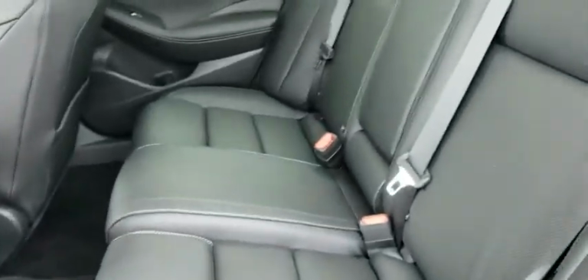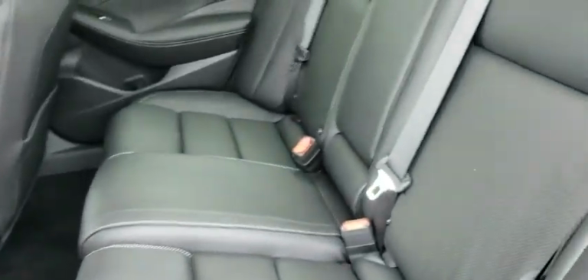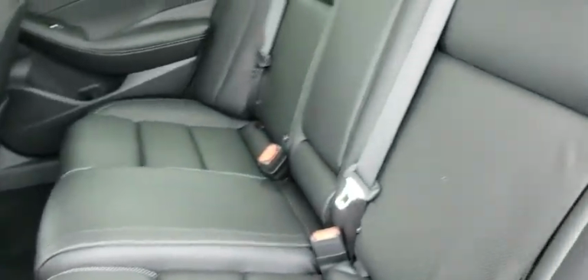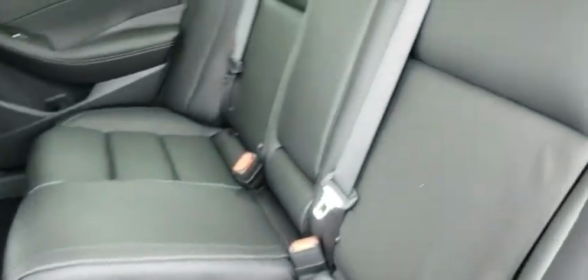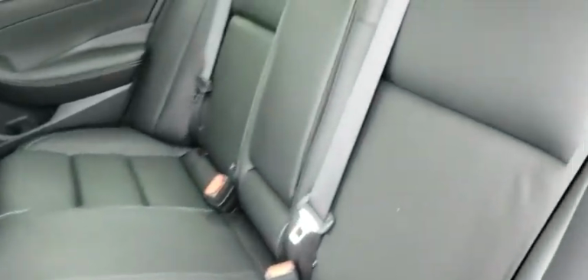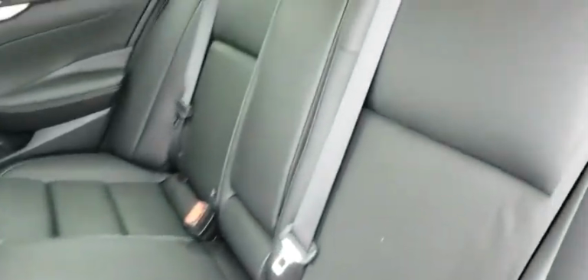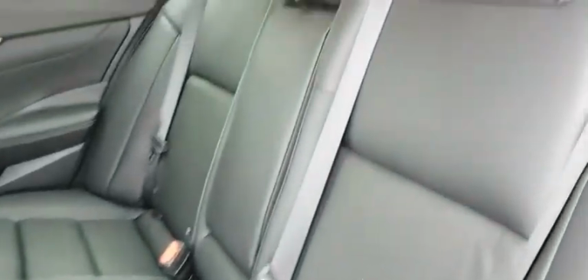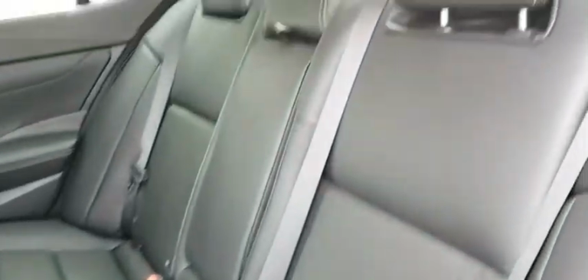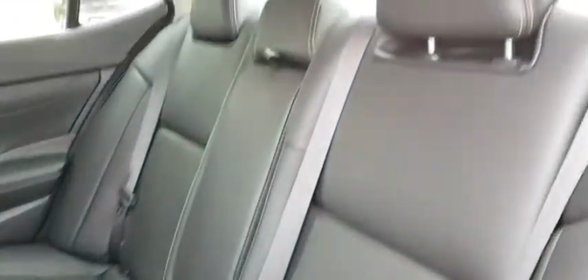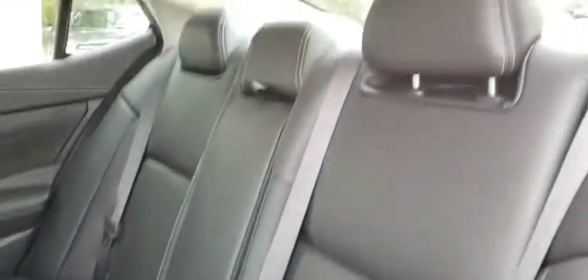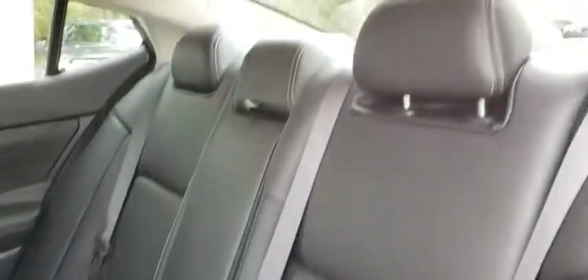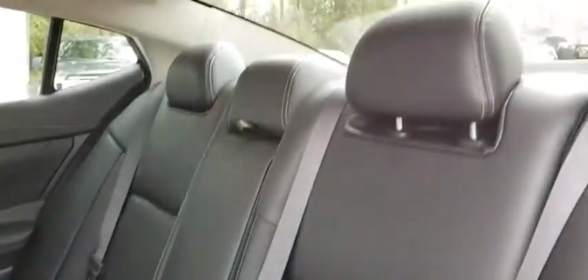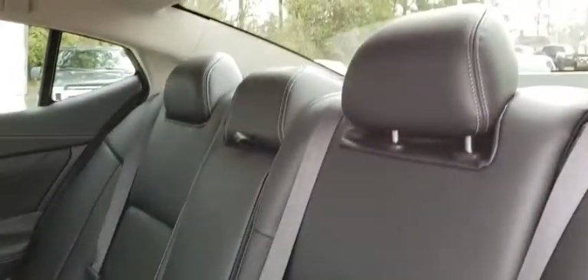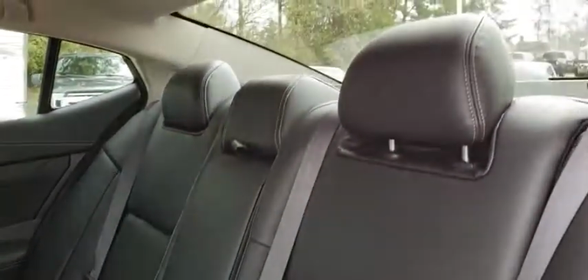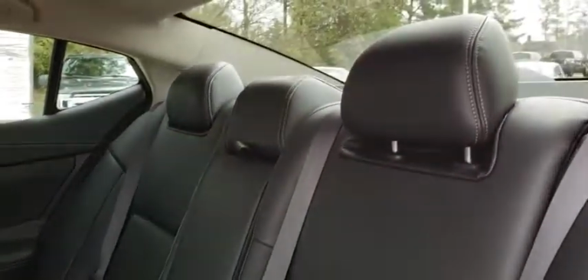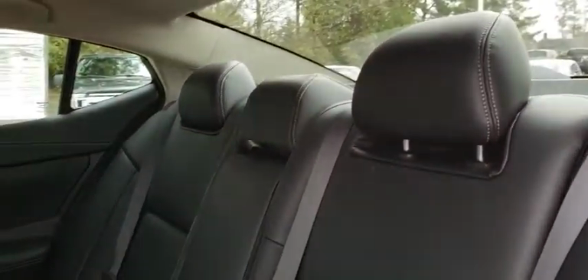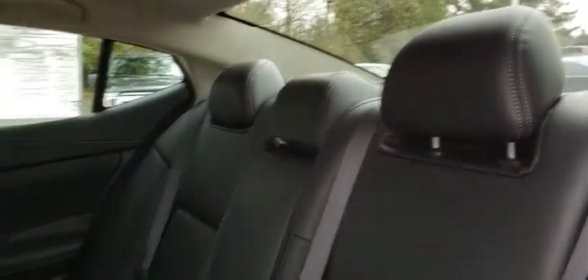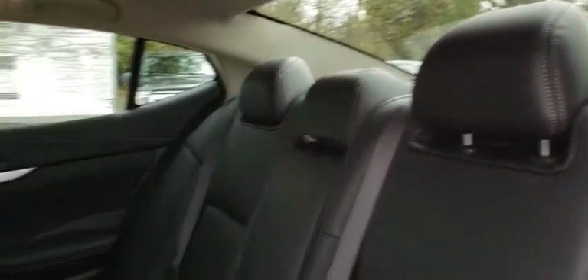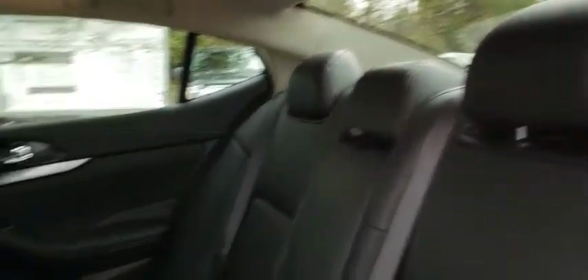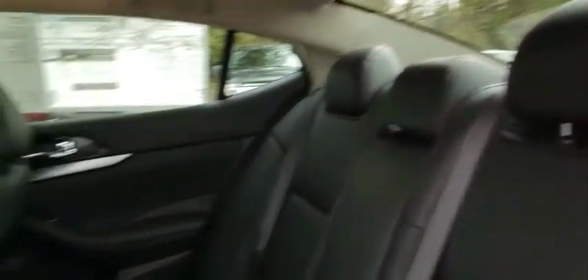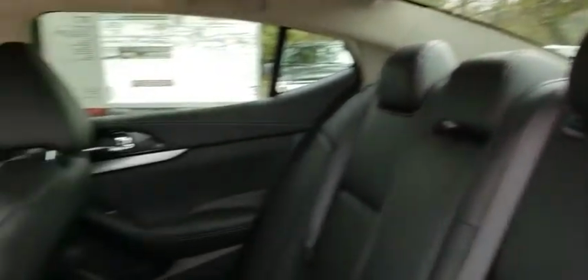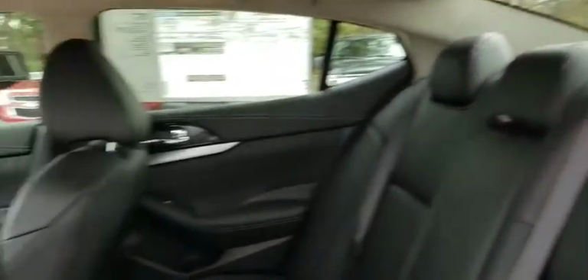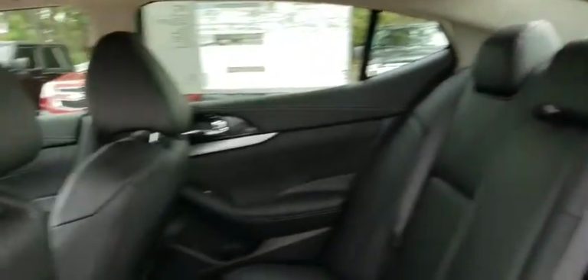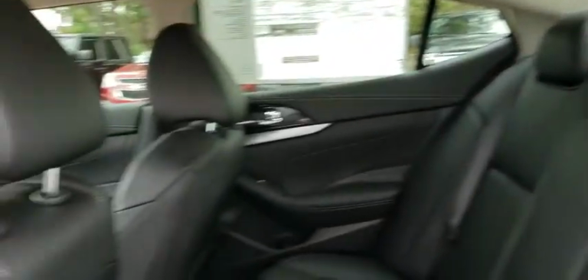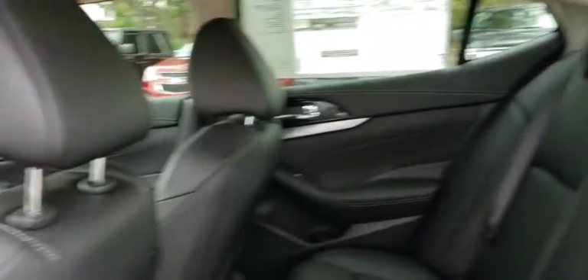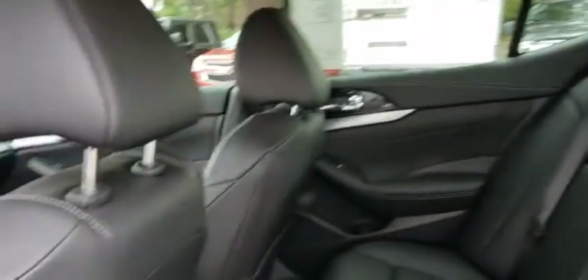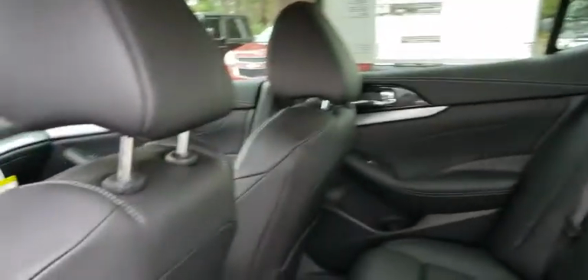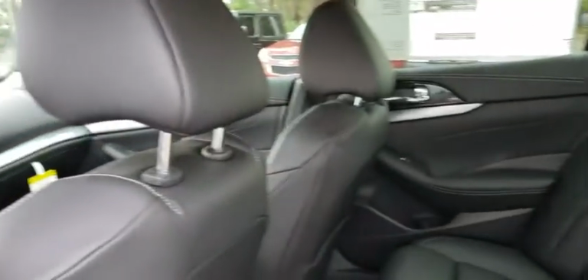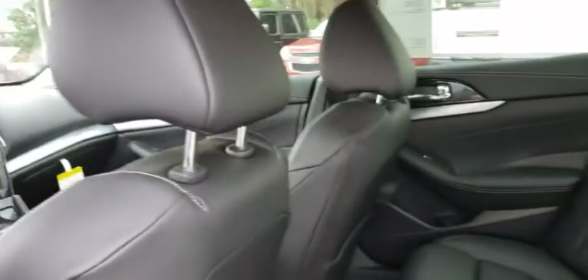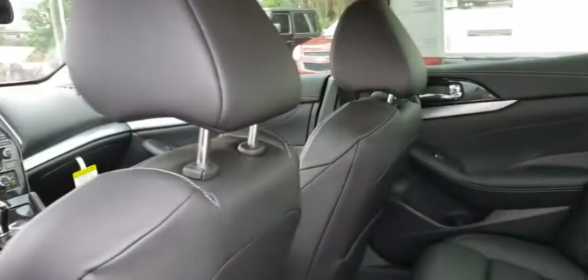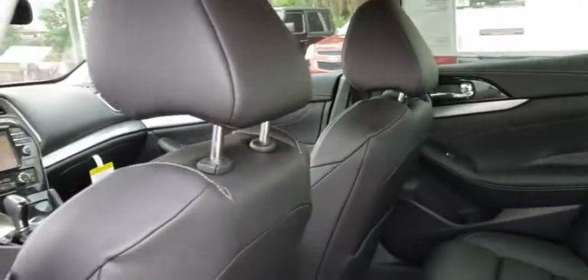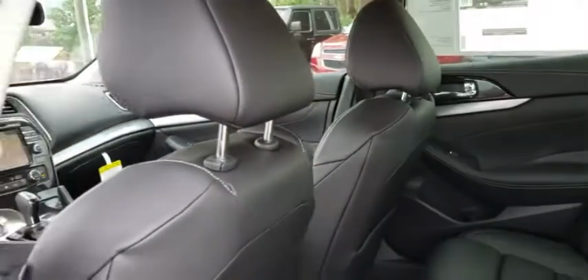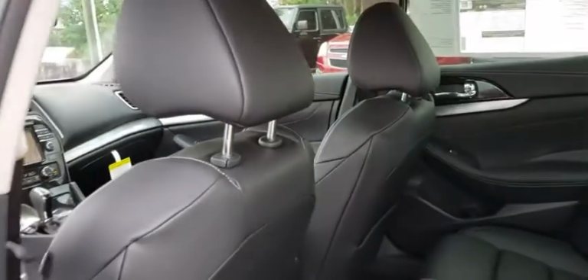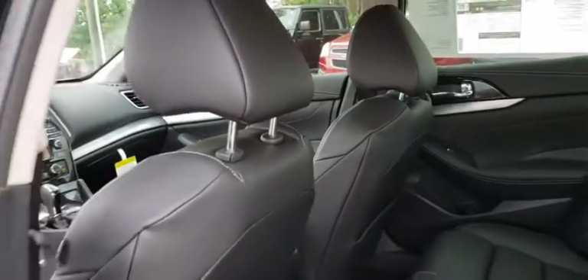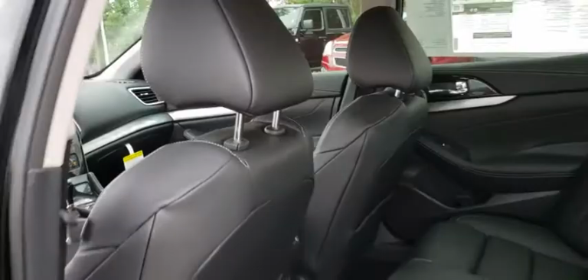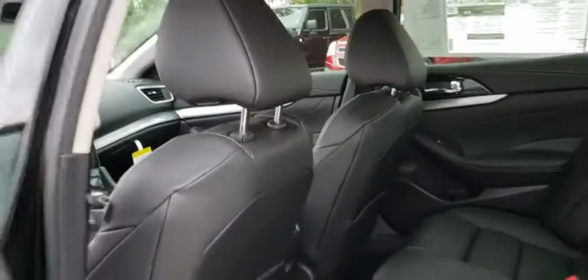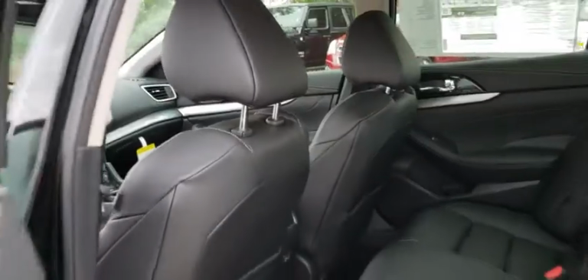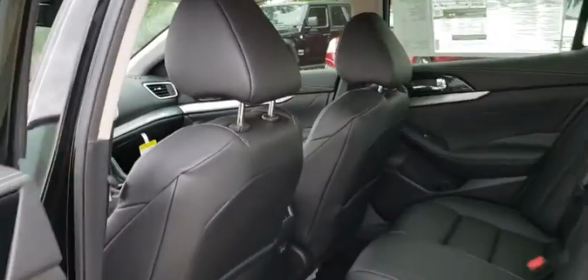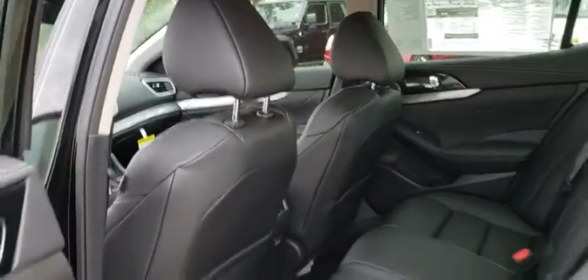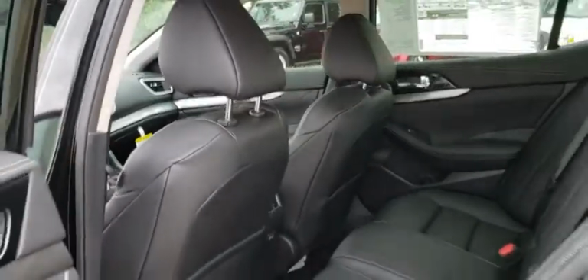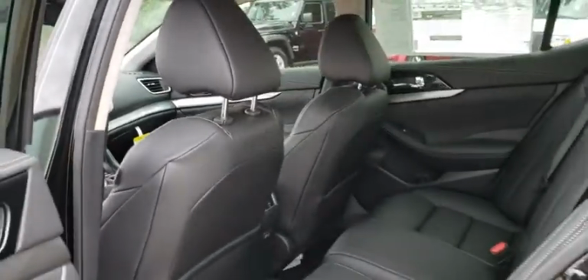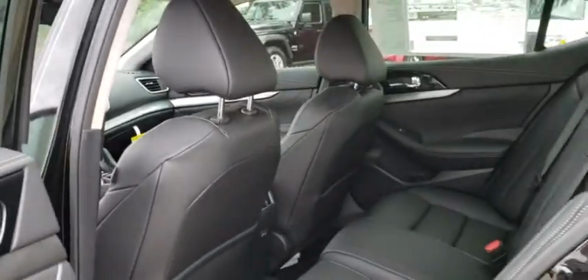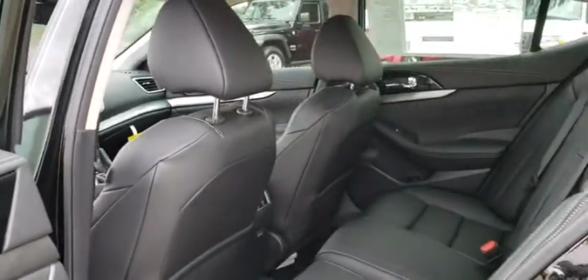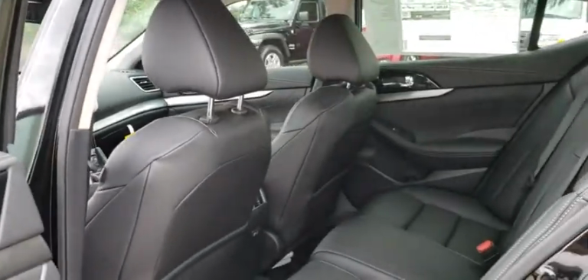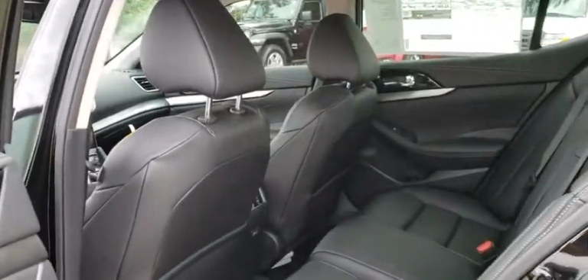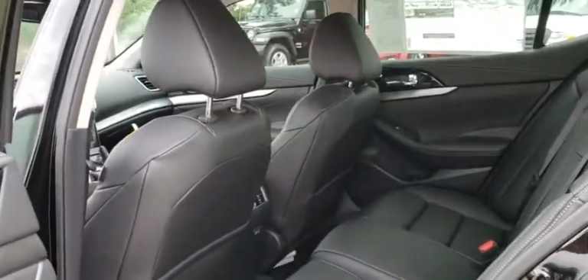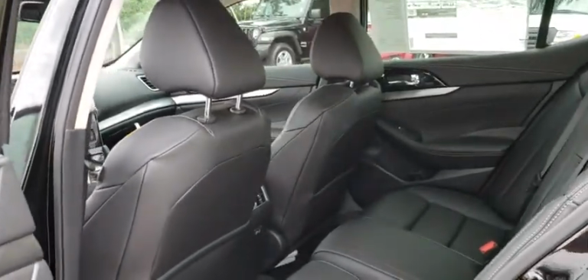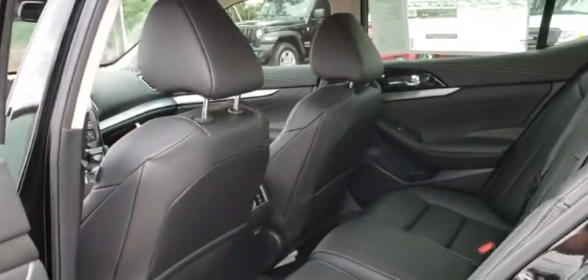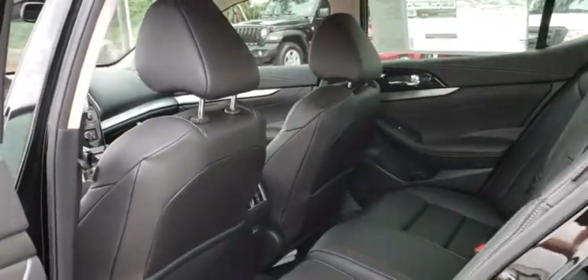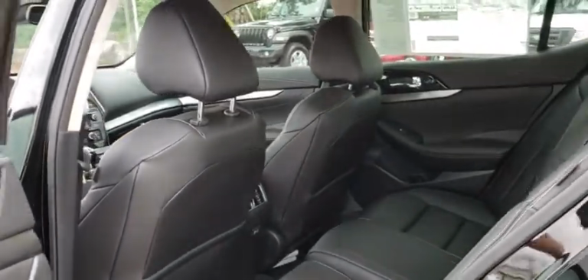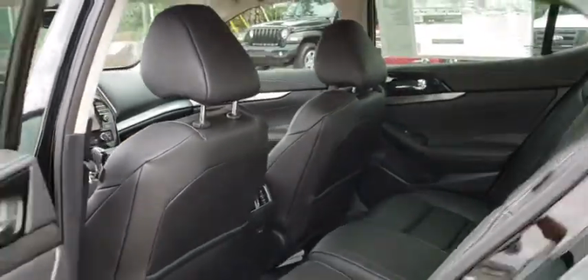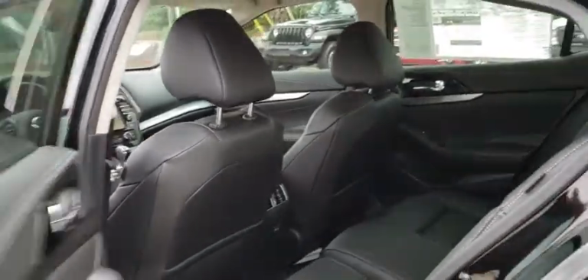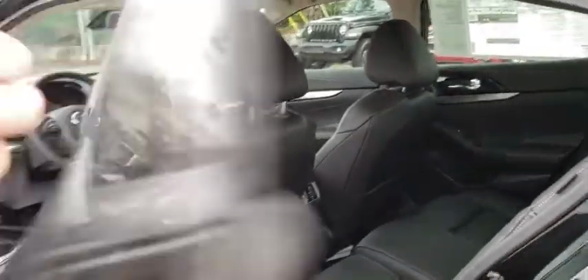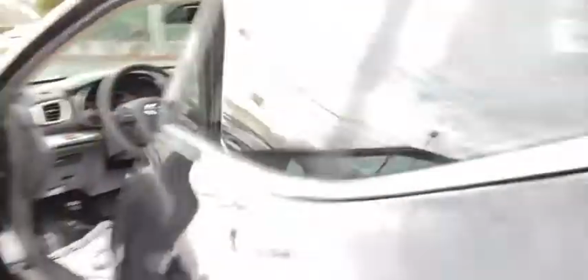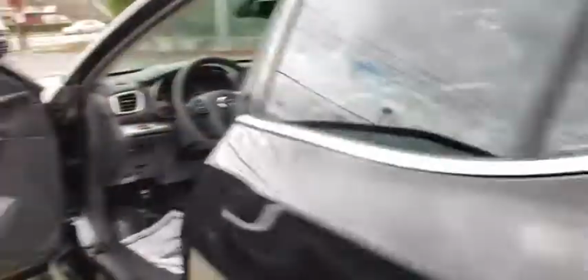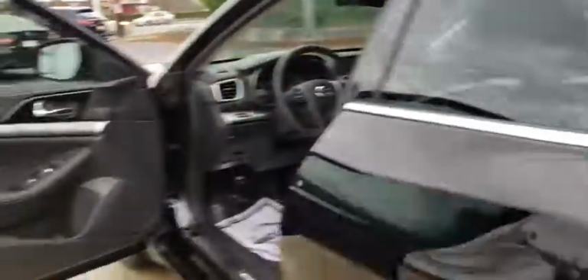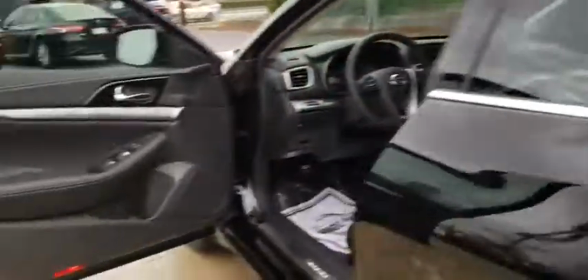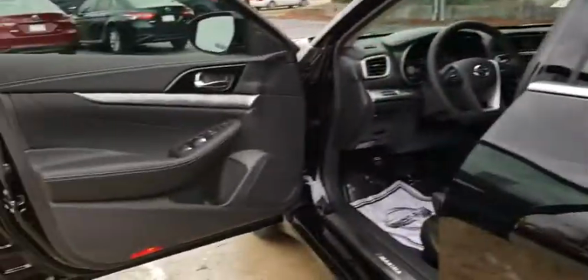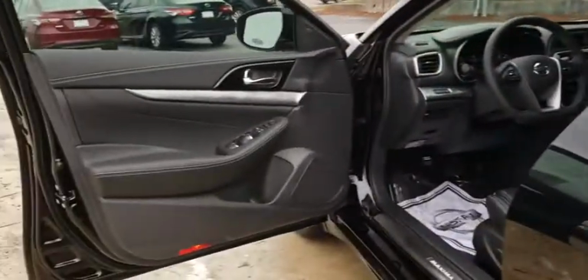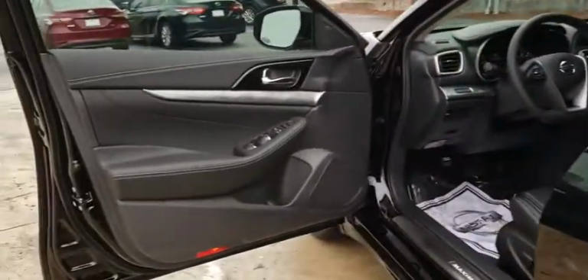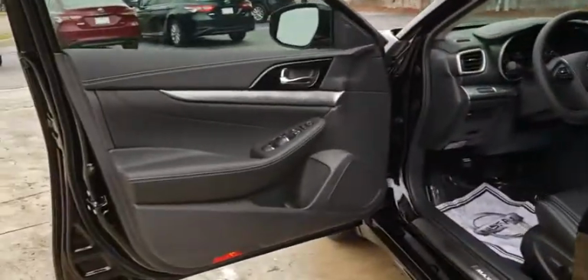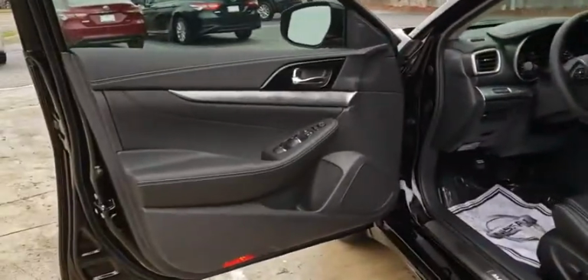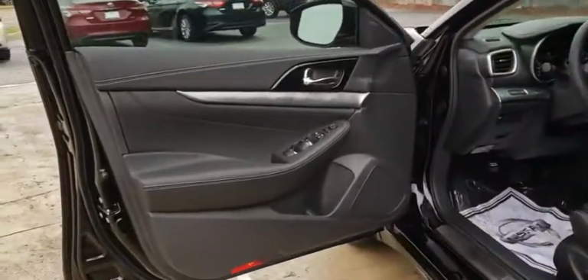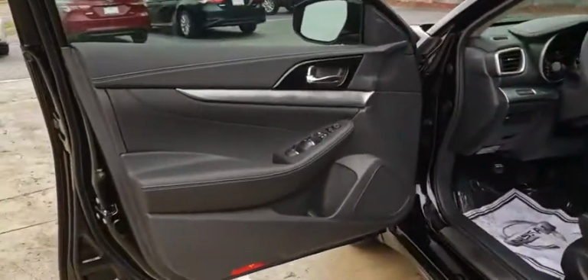Rear window defroster, trip computer, security system, power windows, brake assist, panic alarm, overhead console.